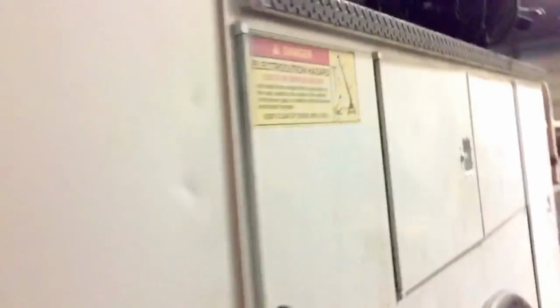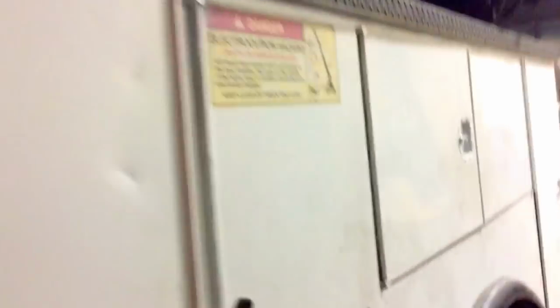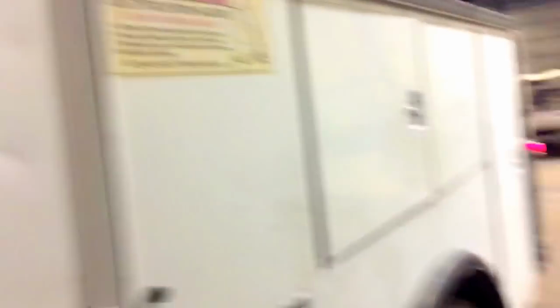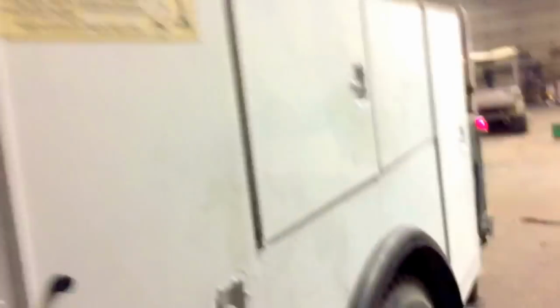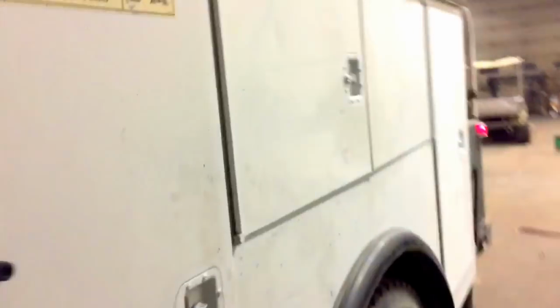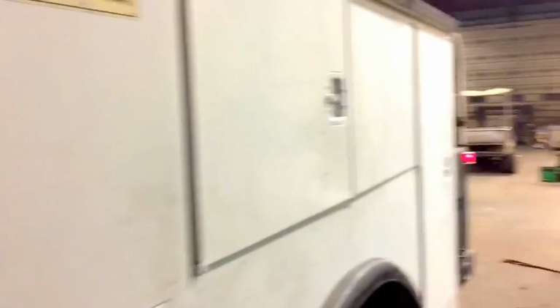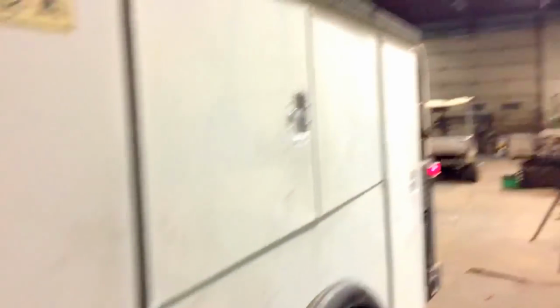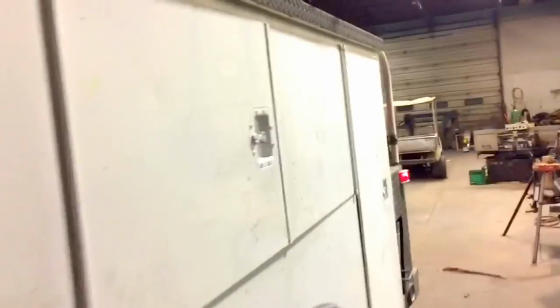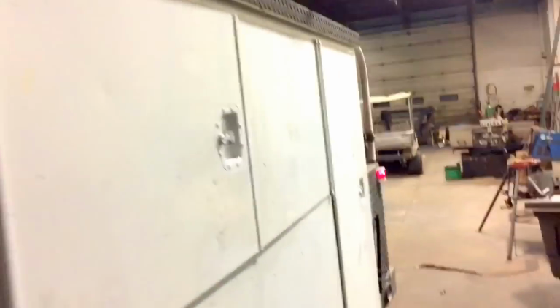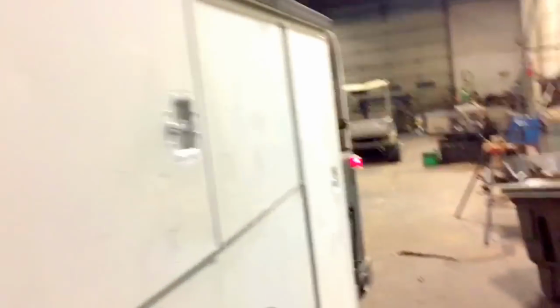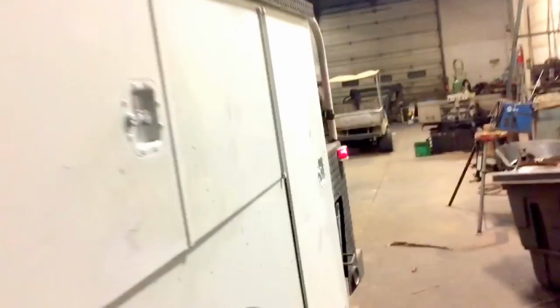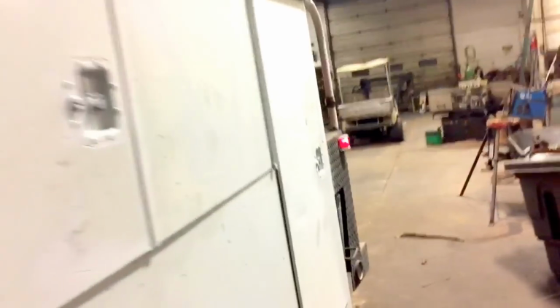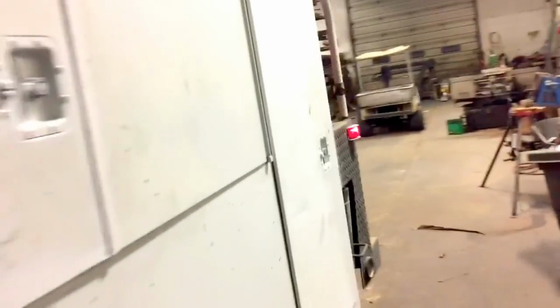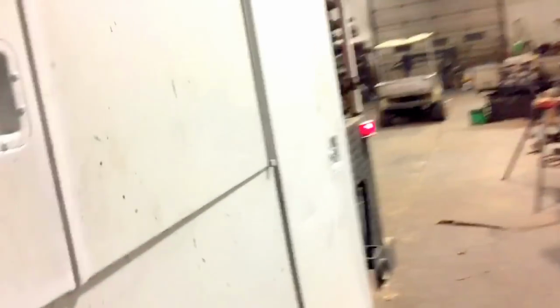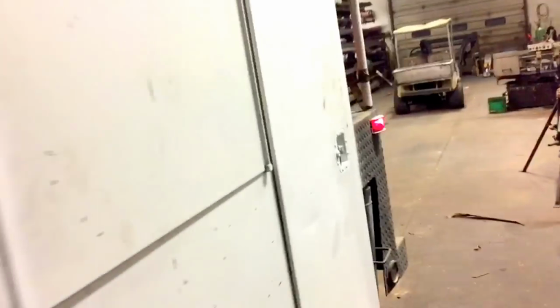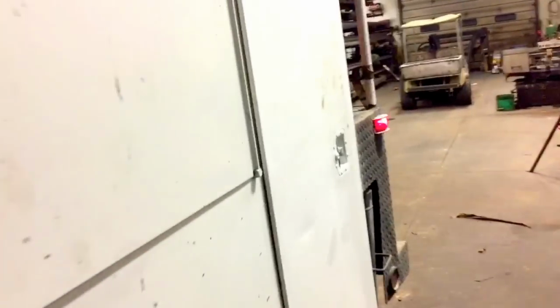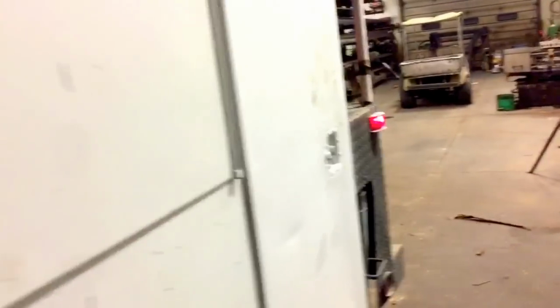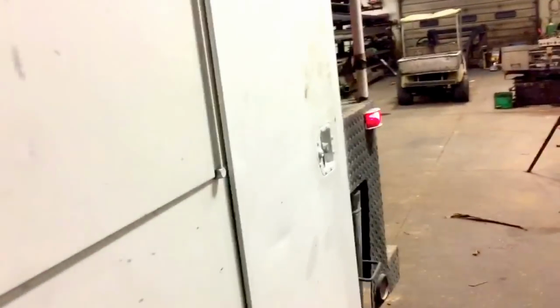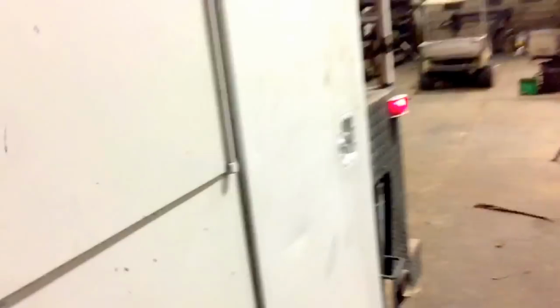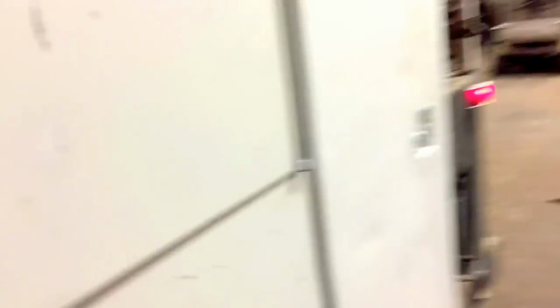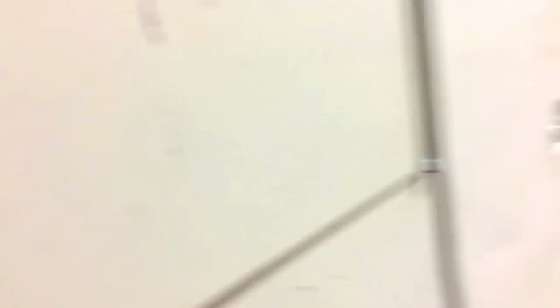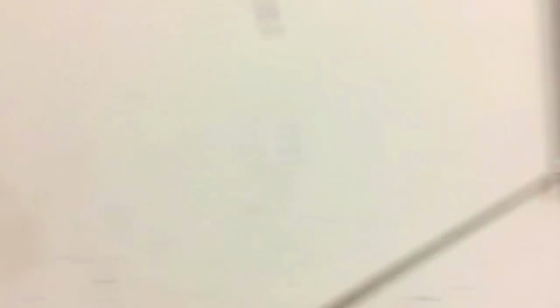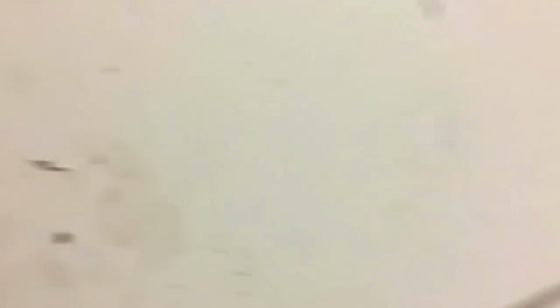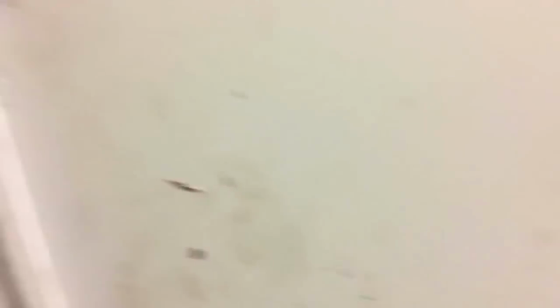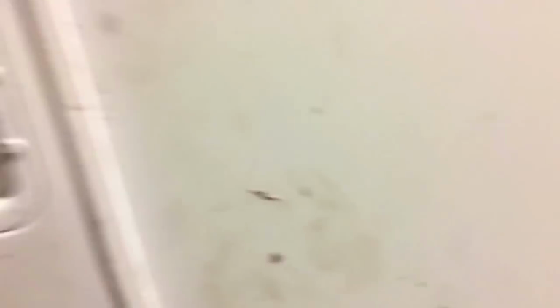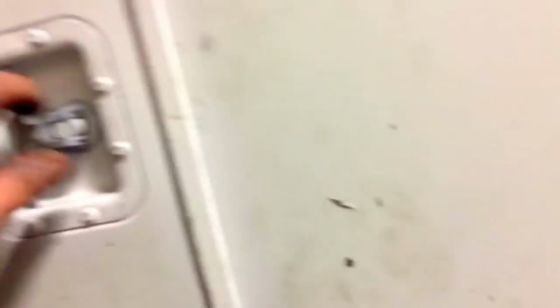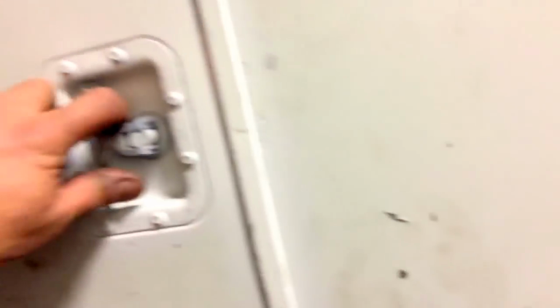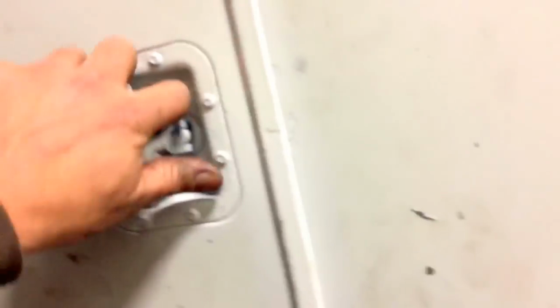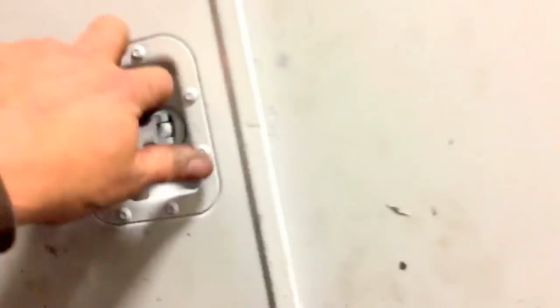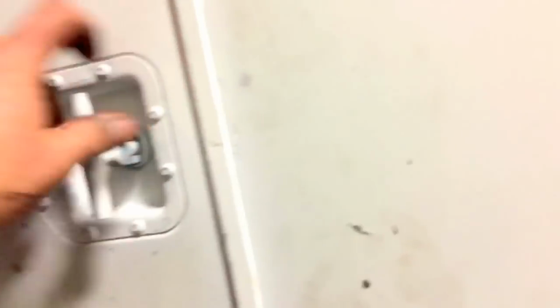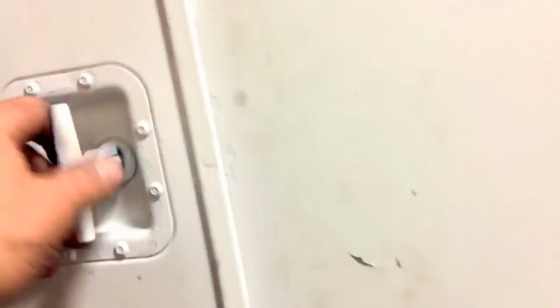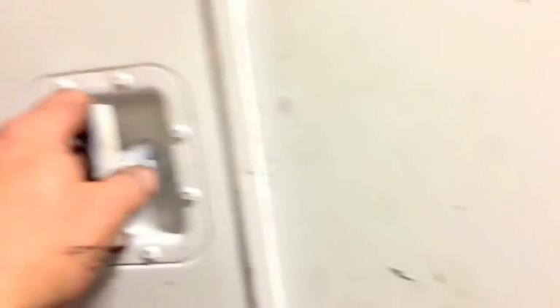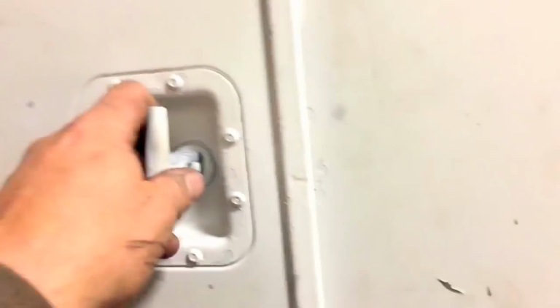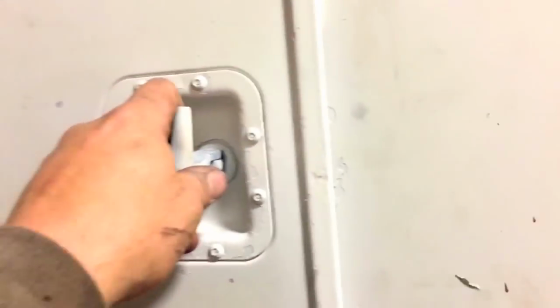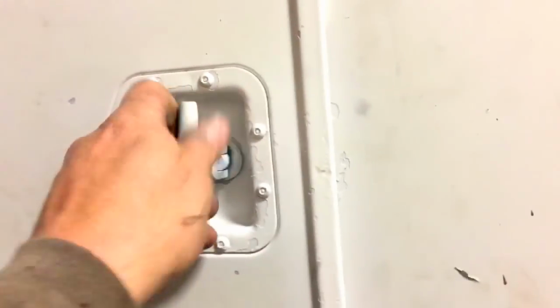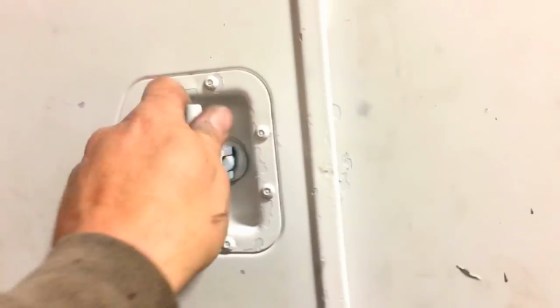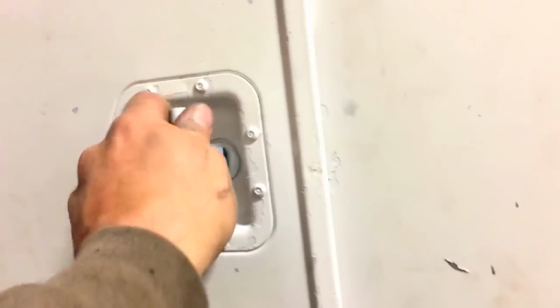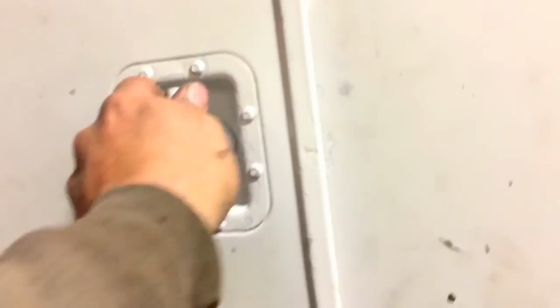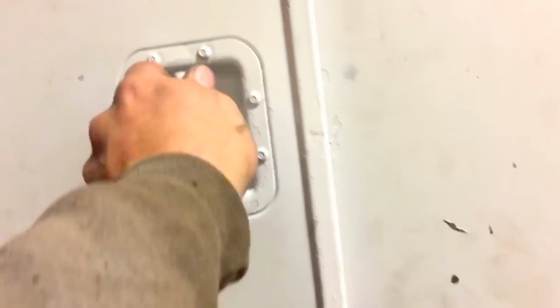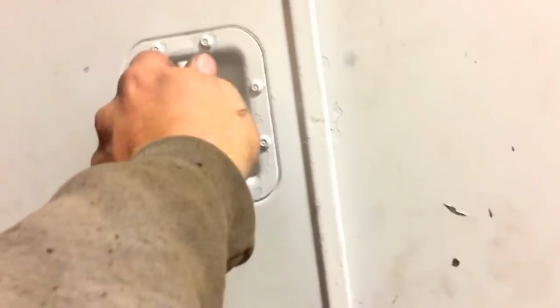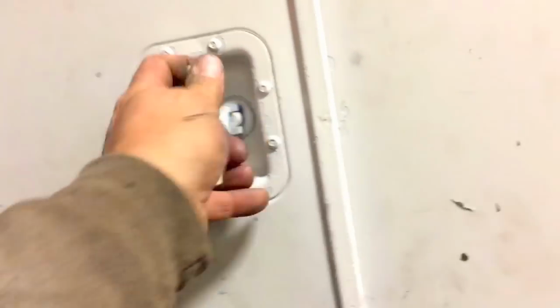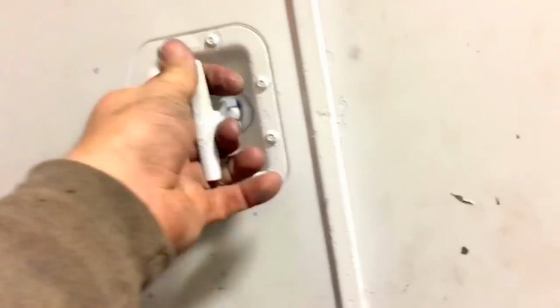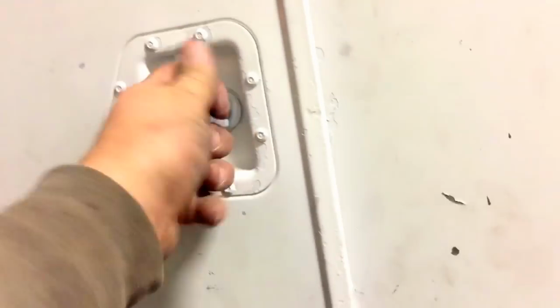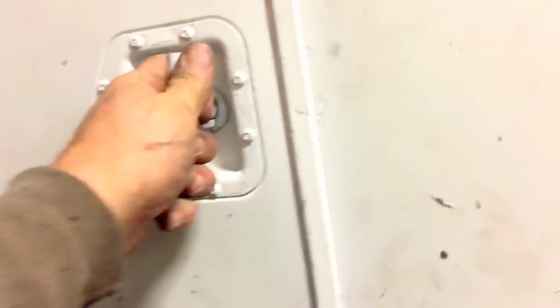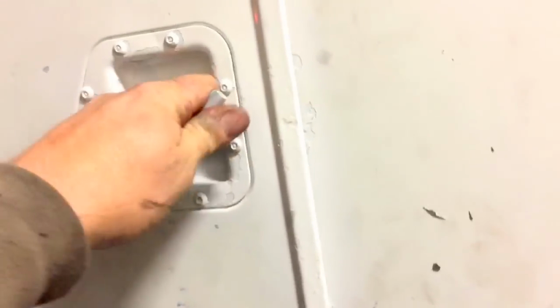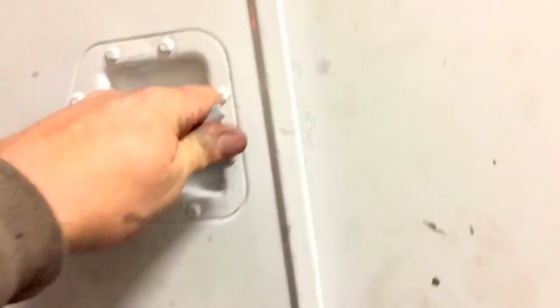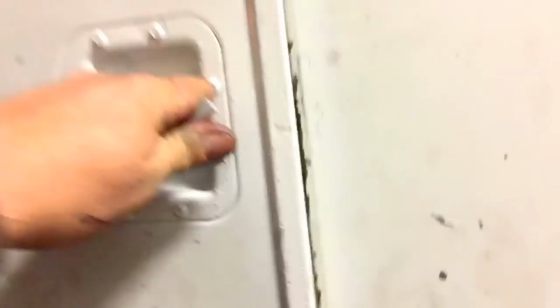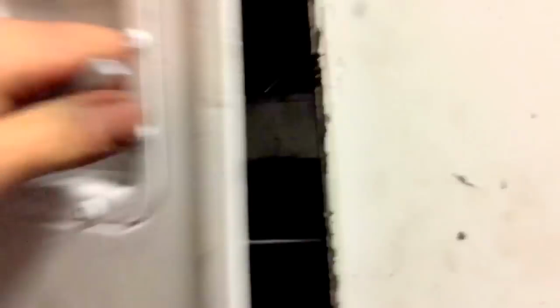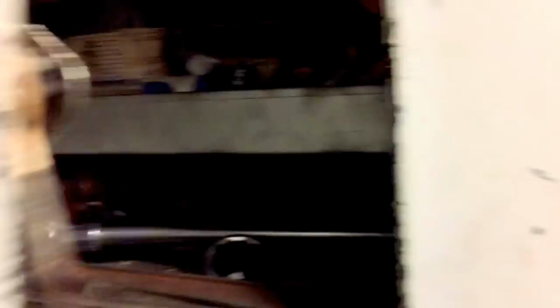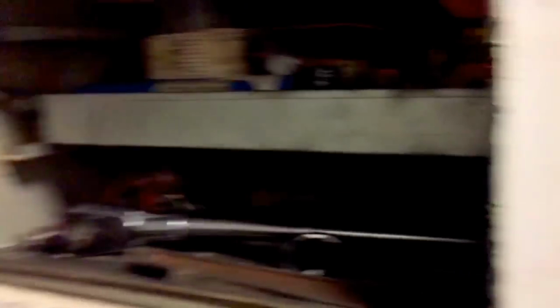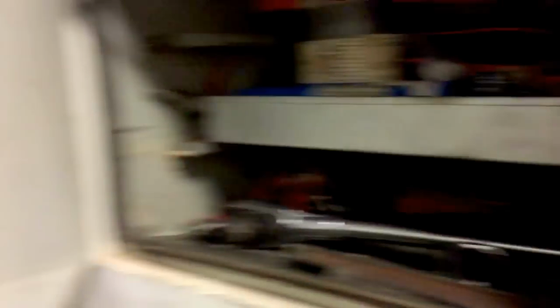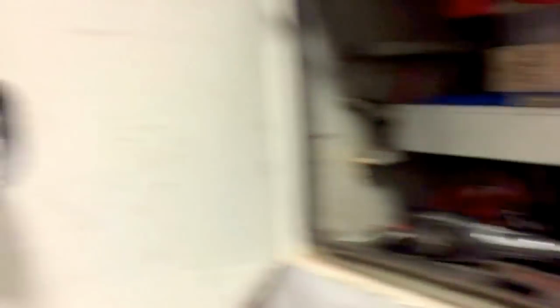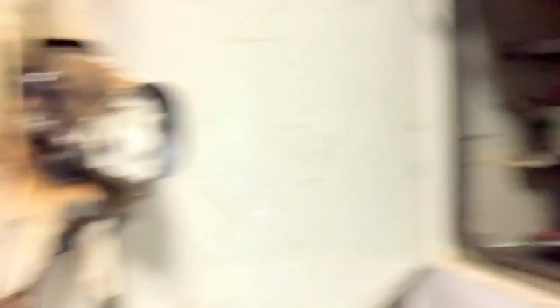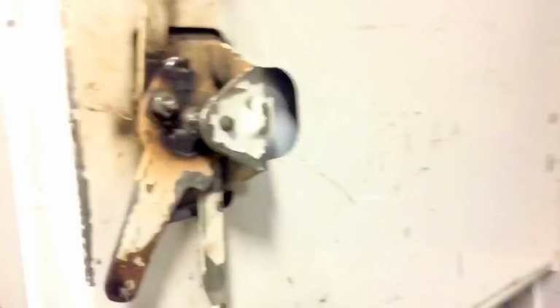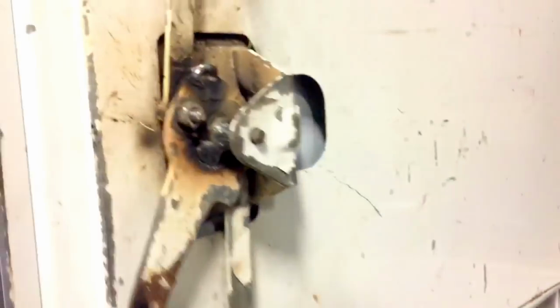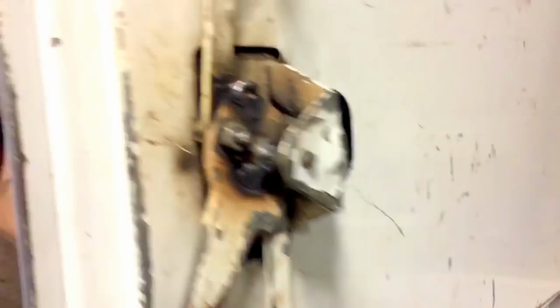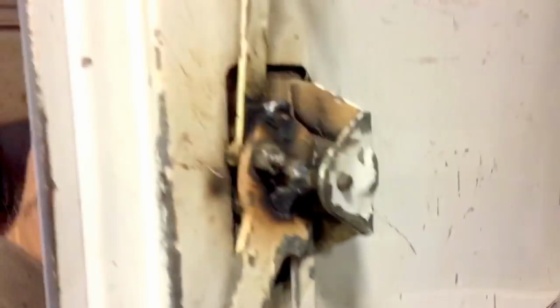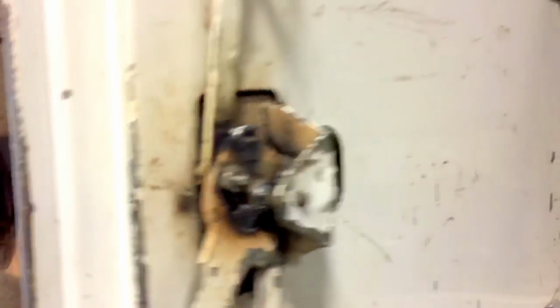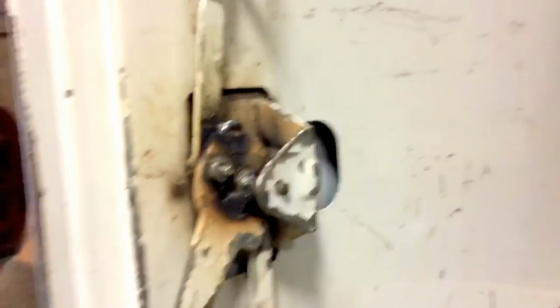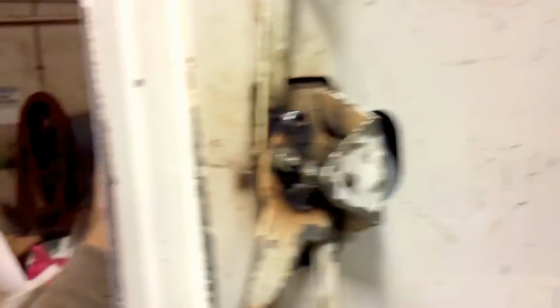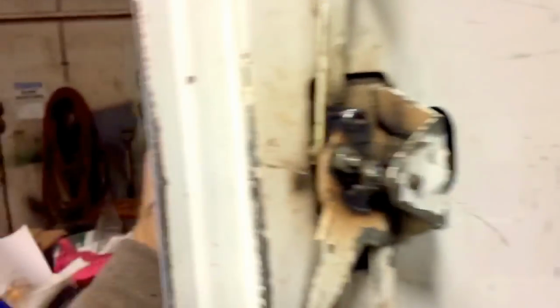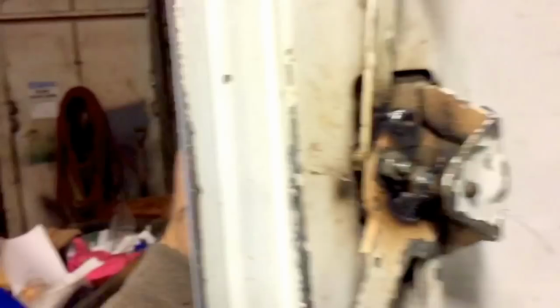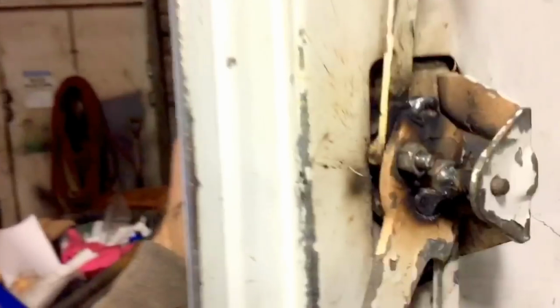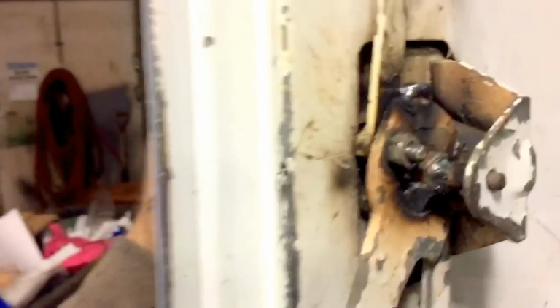Had some light issues, fixed them. Touched up some paint and stuff. Fixed my doors so I can lock them.